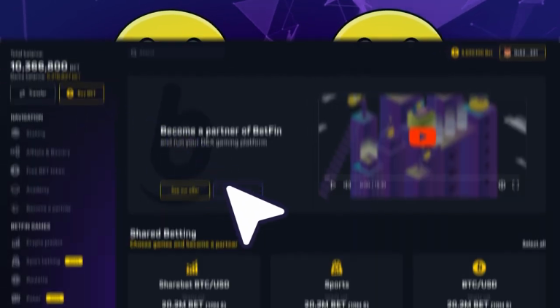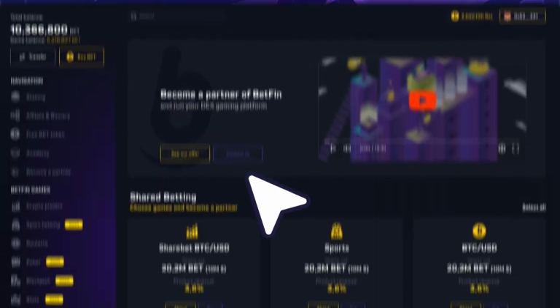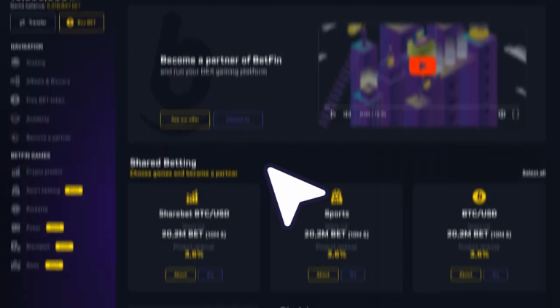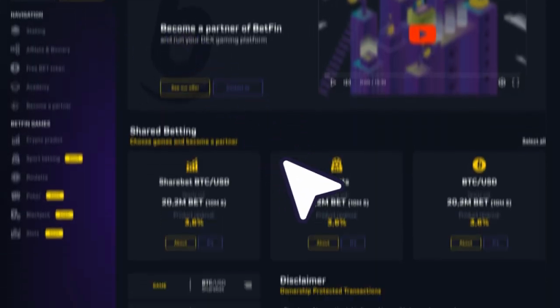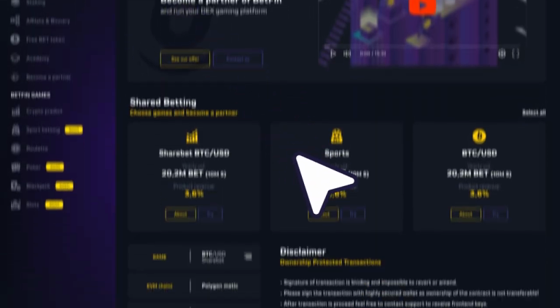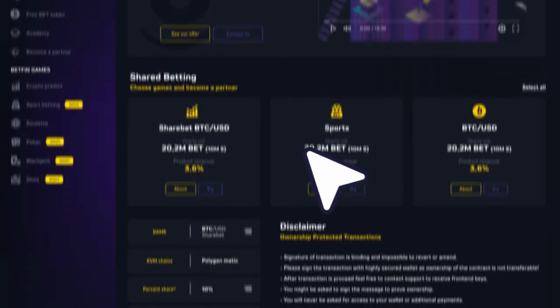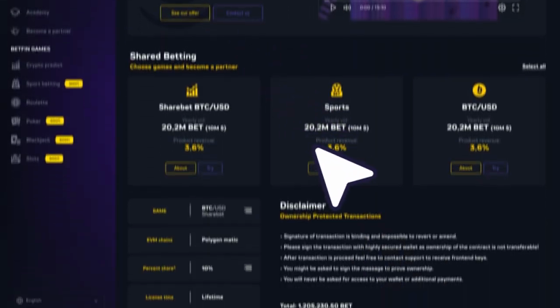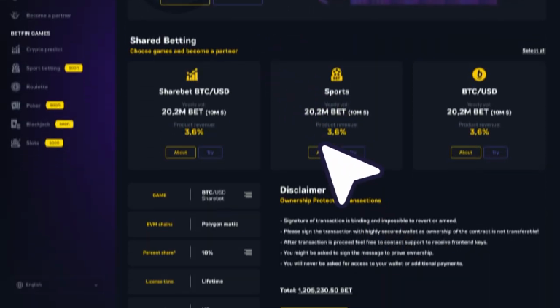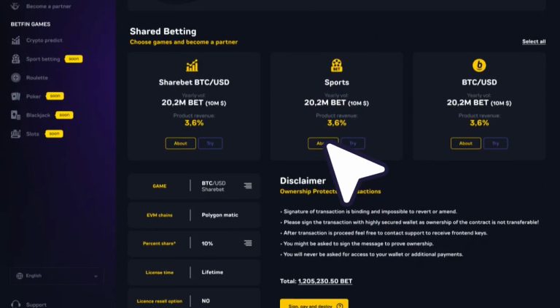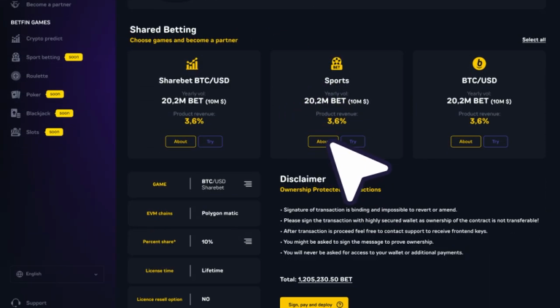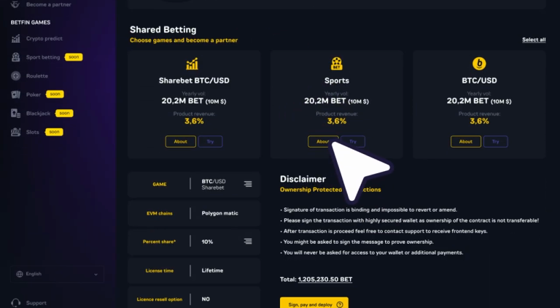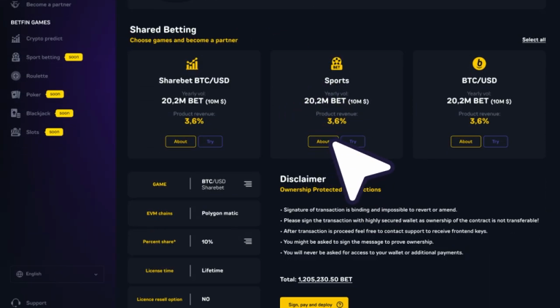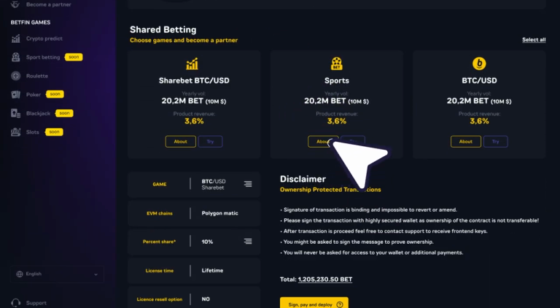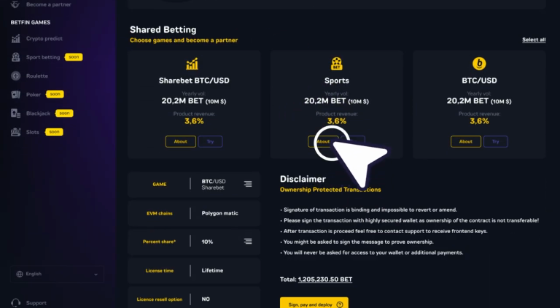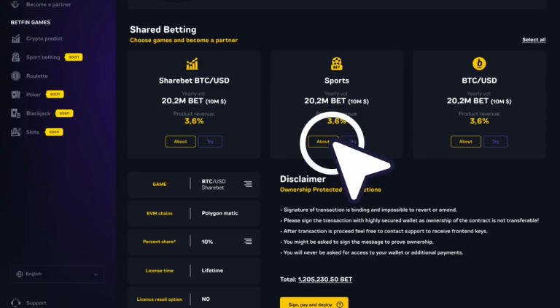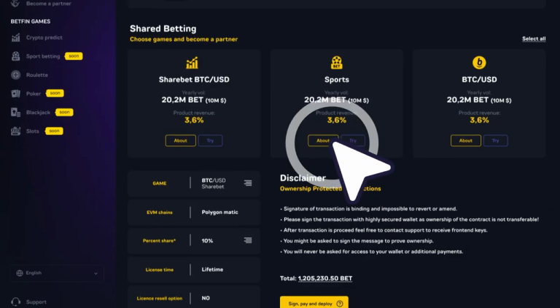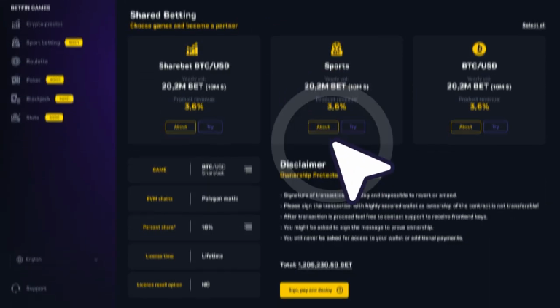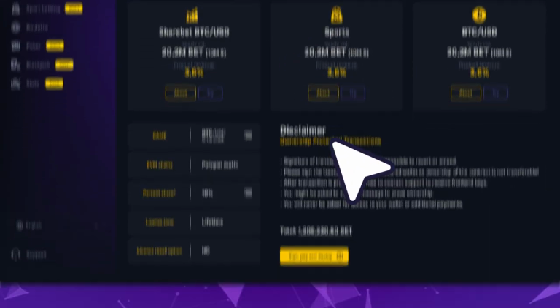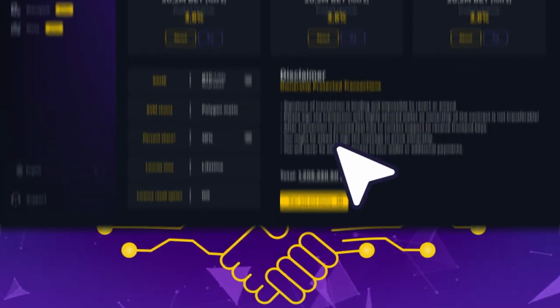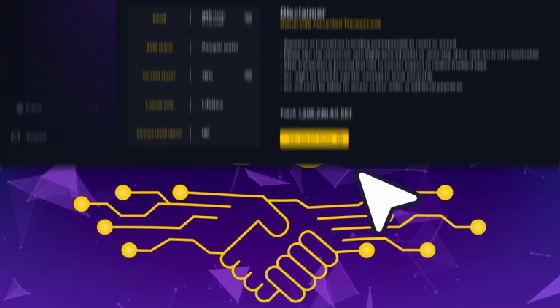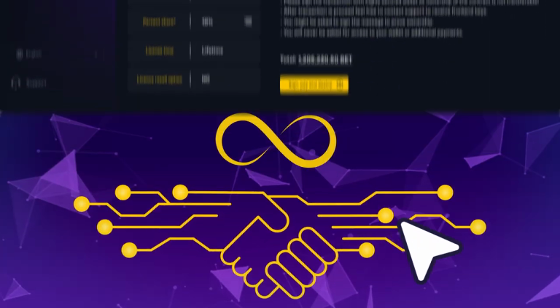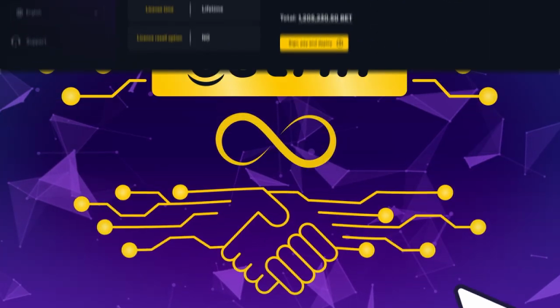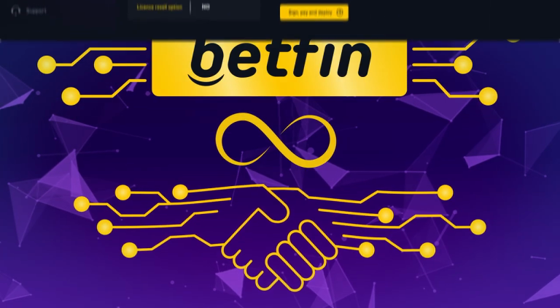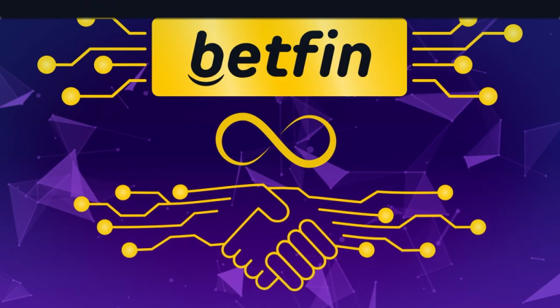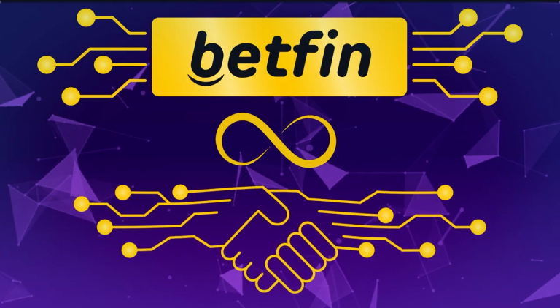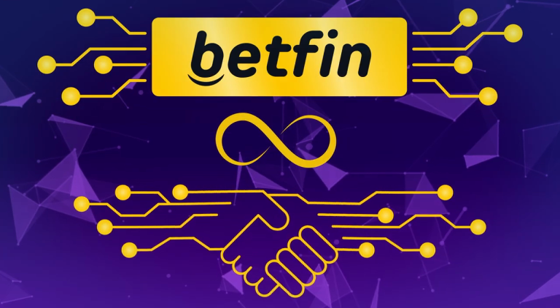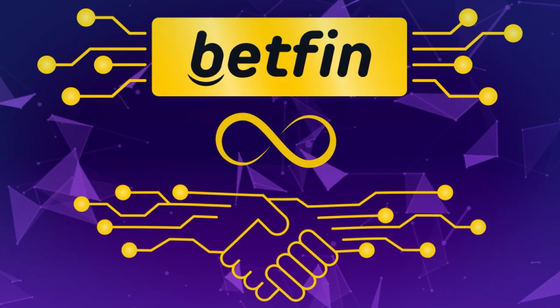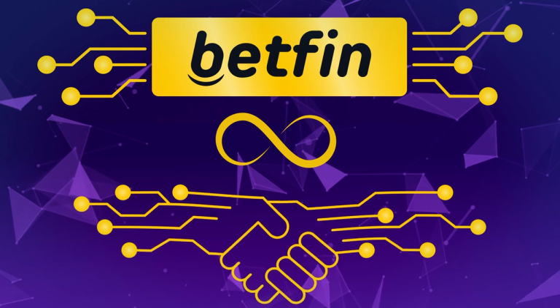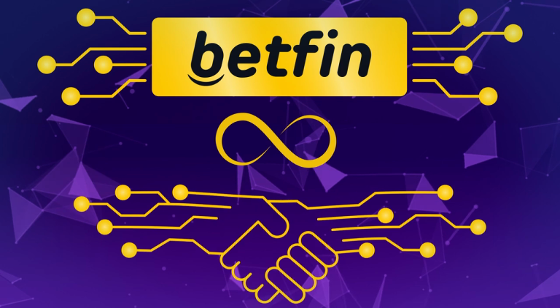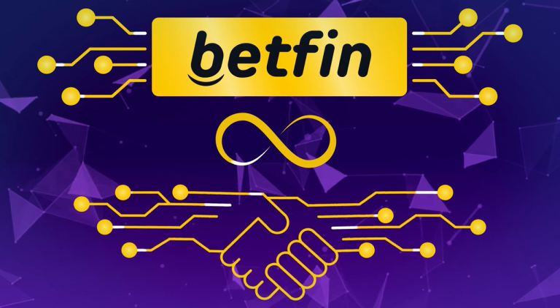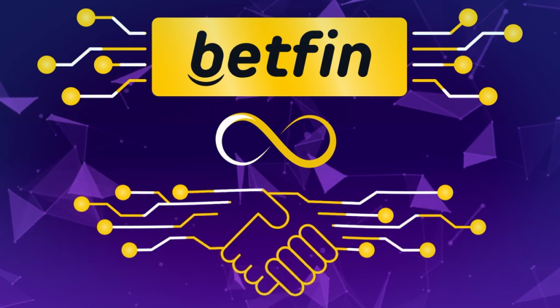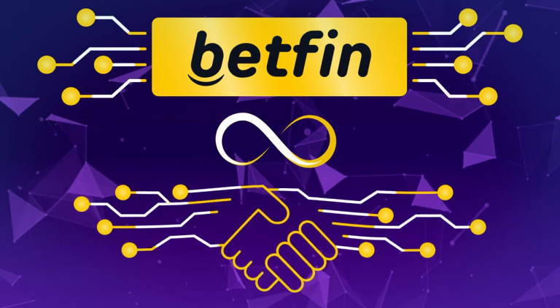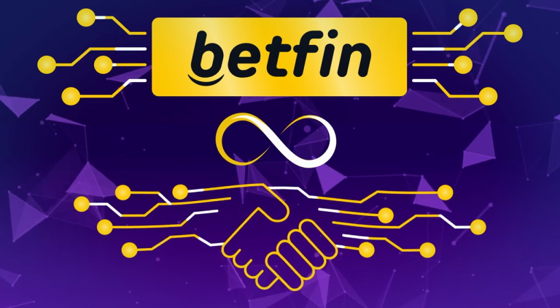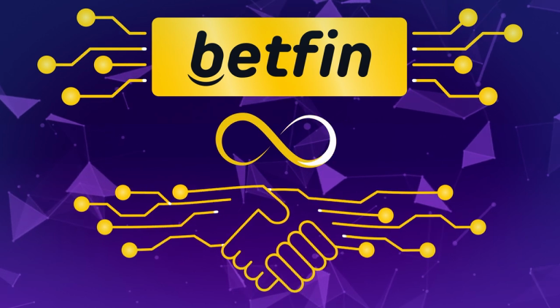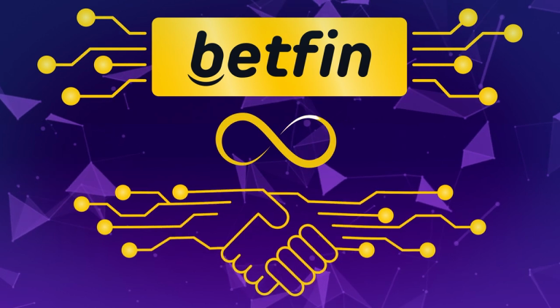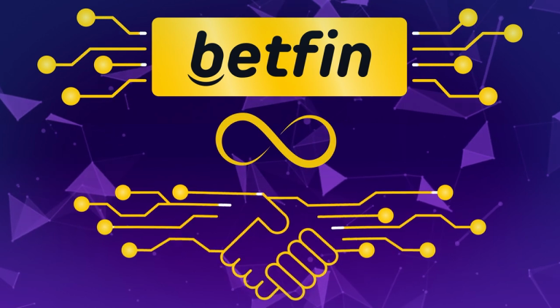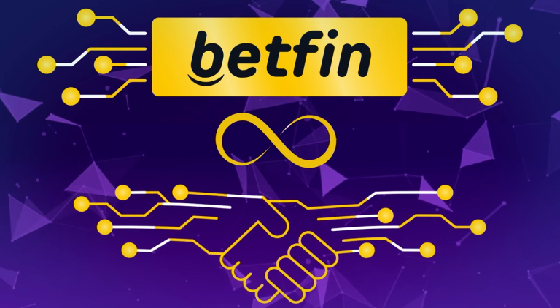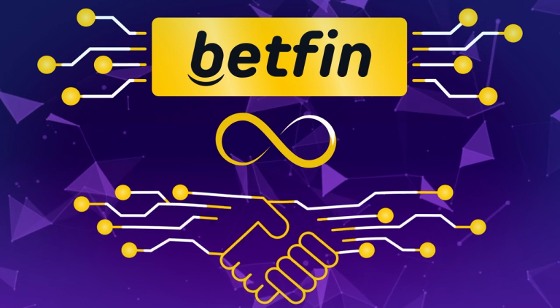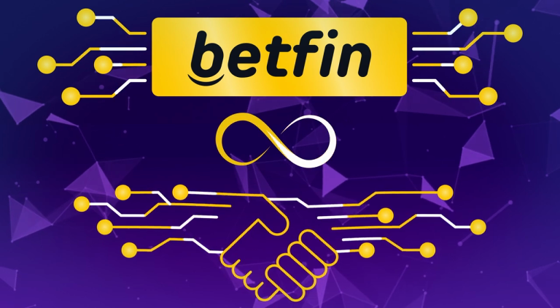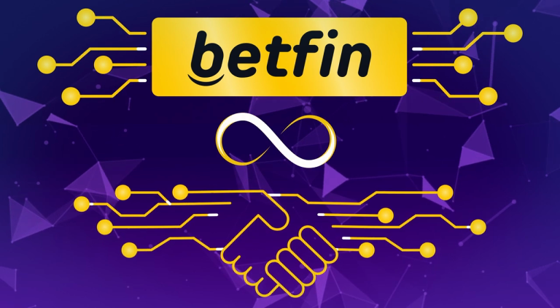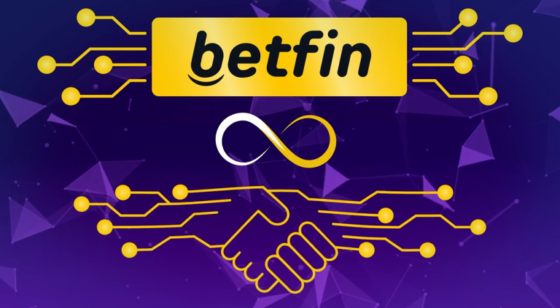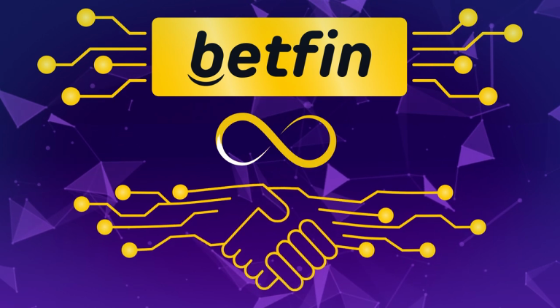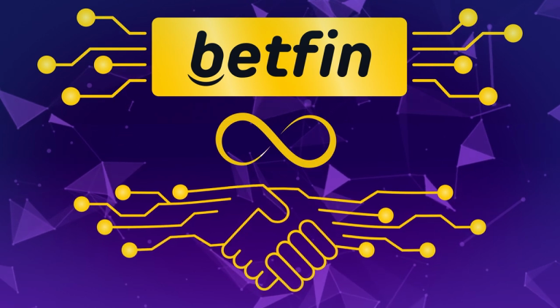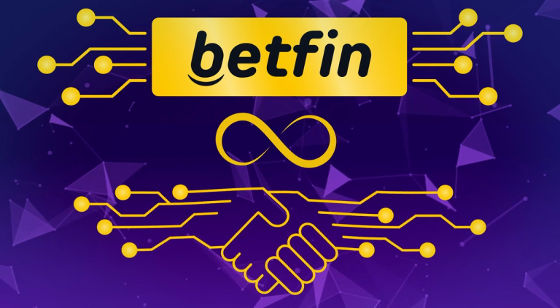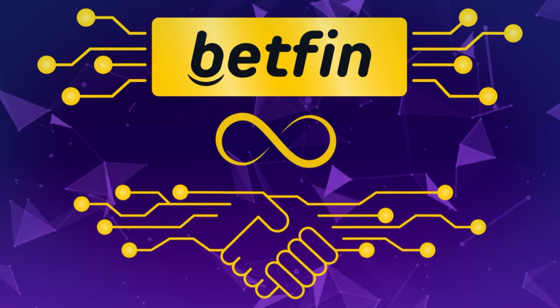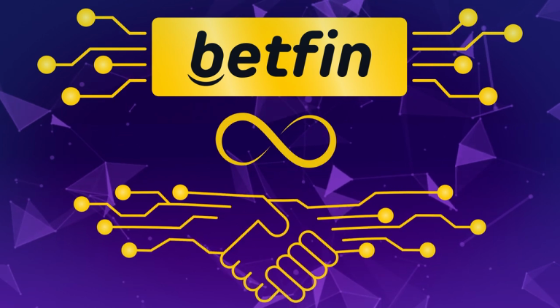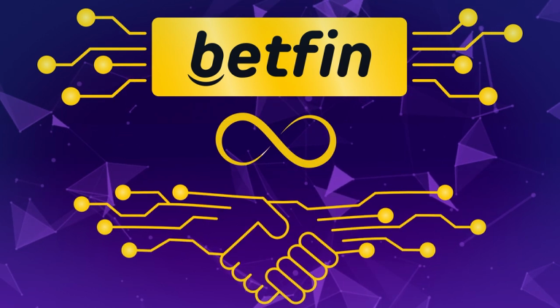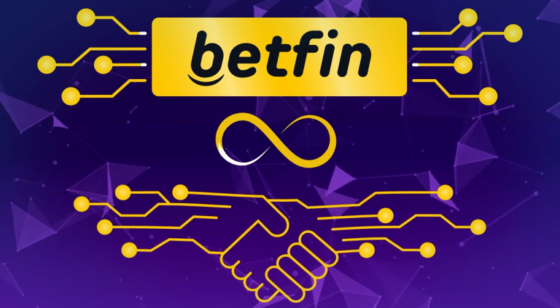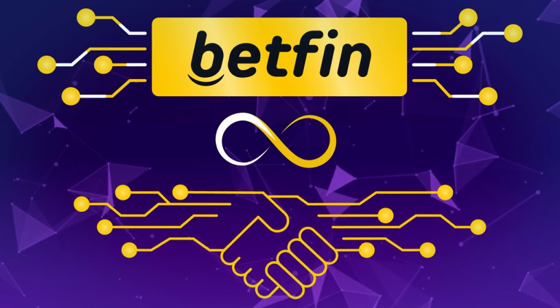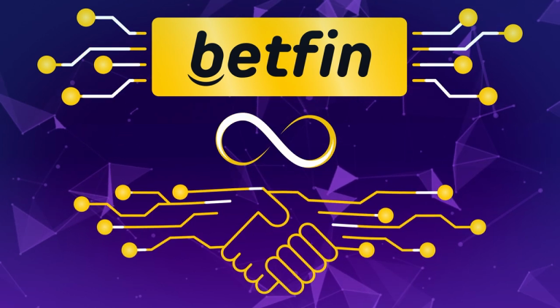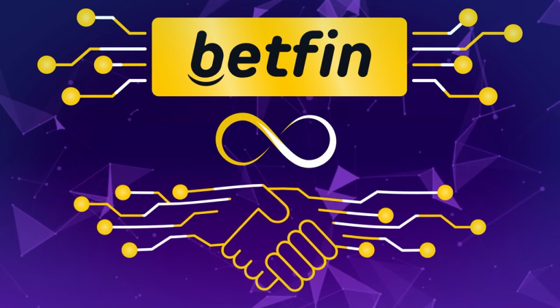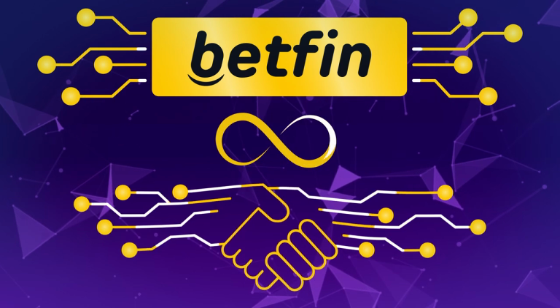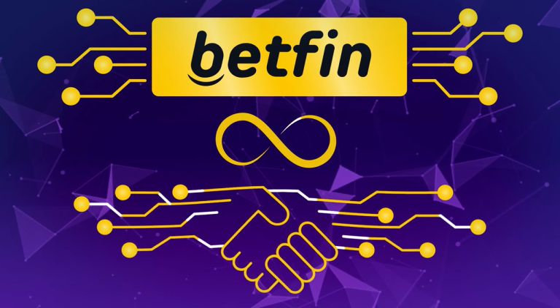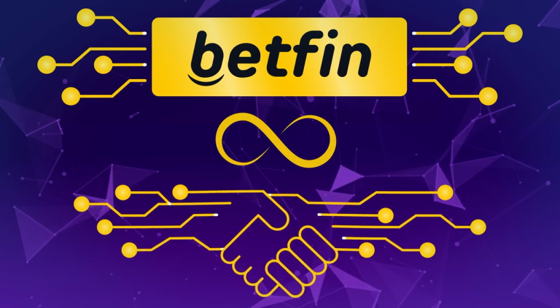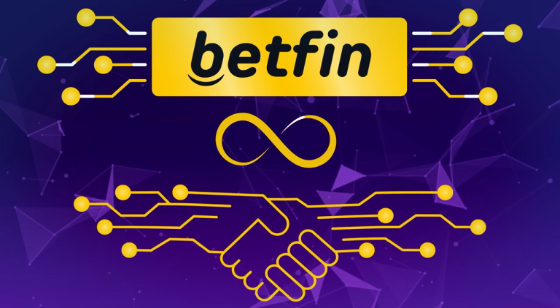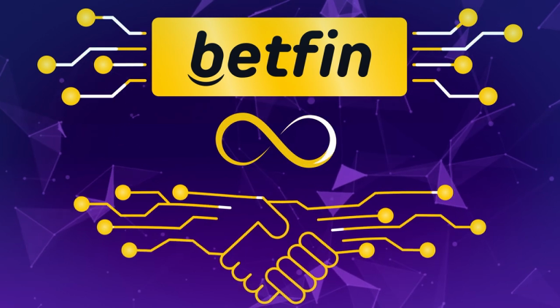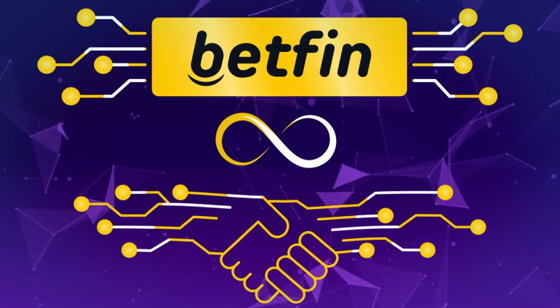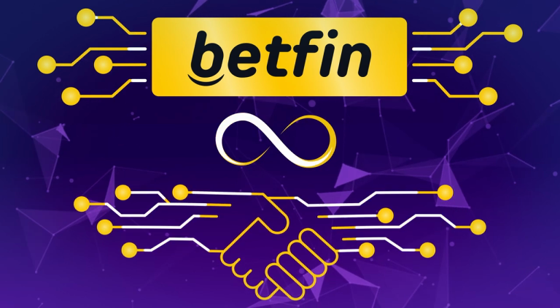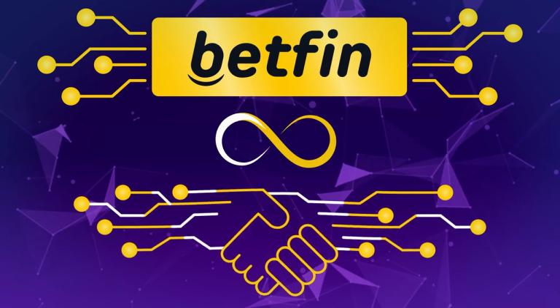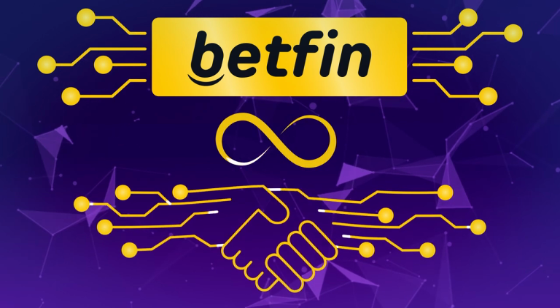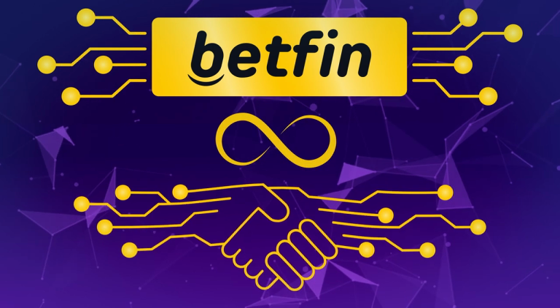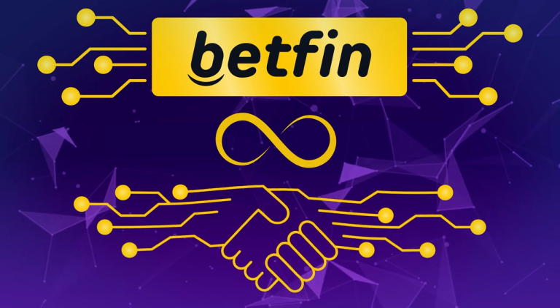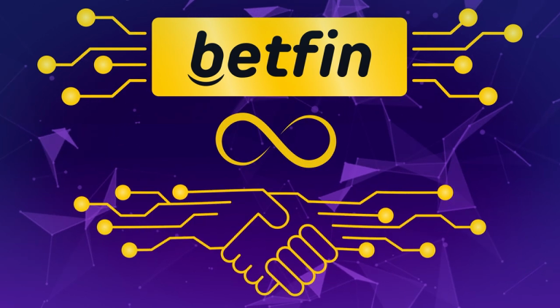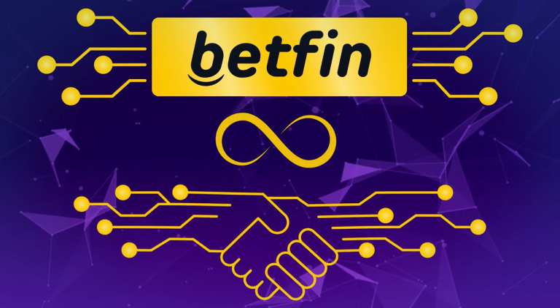Simply choose your tariff on the Partner page, sign the license with your secured wallet, and your lifetime Partner Contract will be deployed within a few seconds.